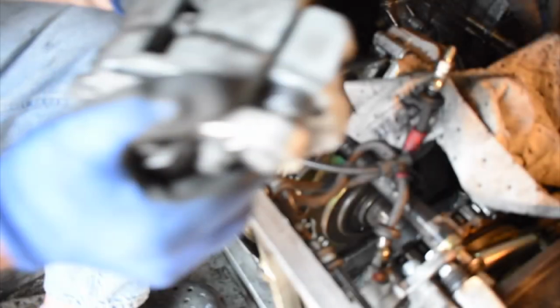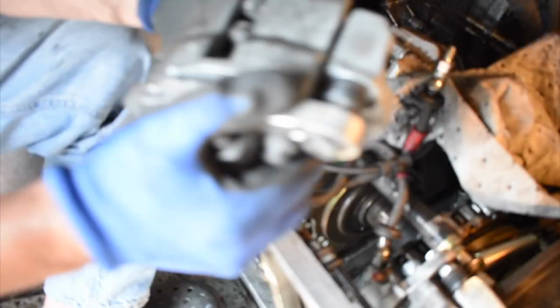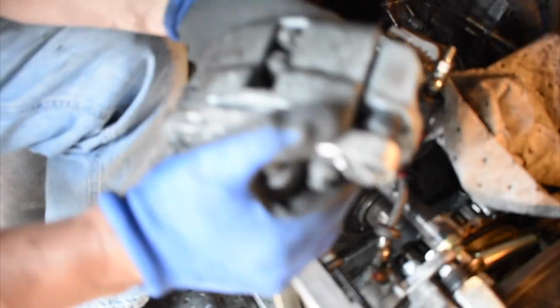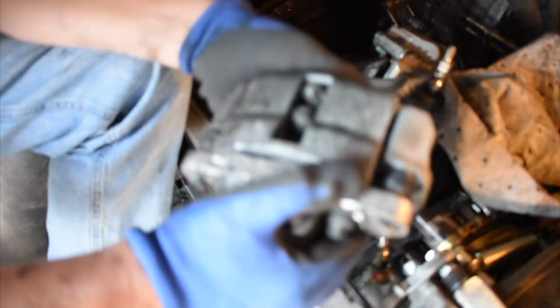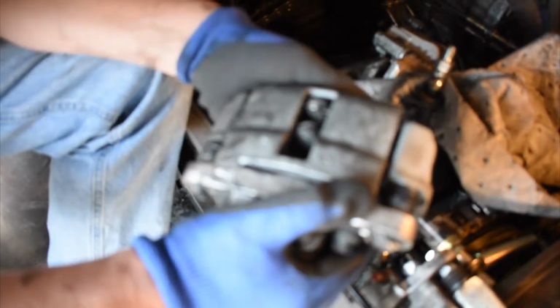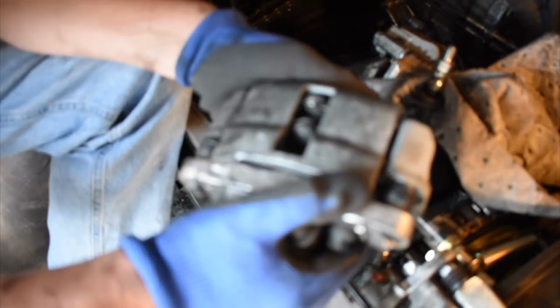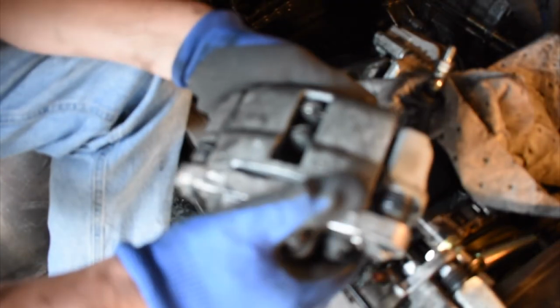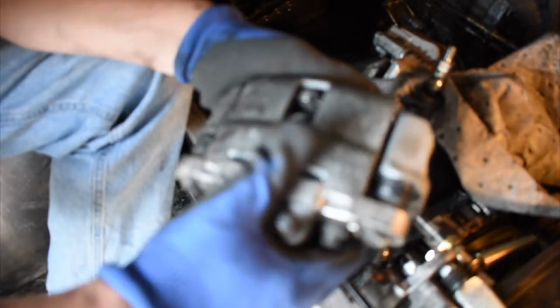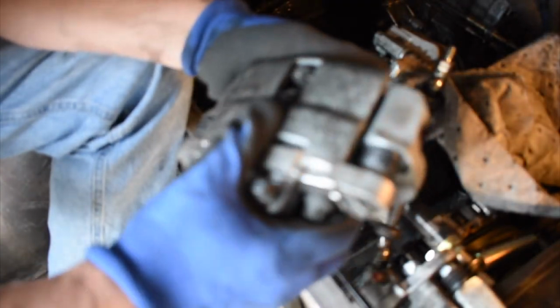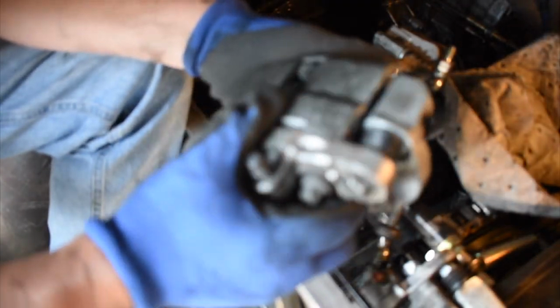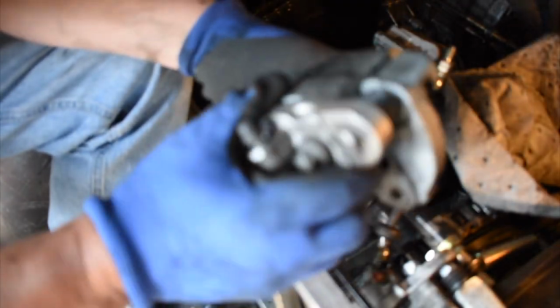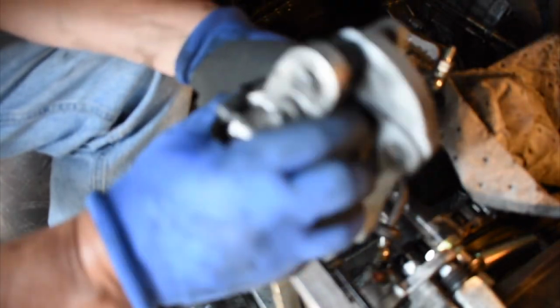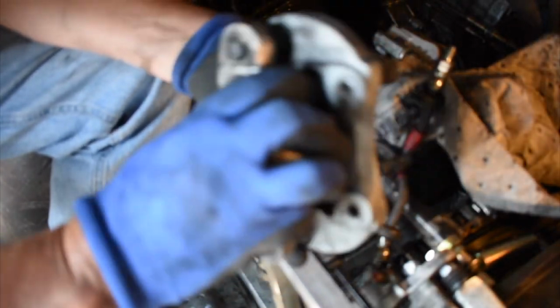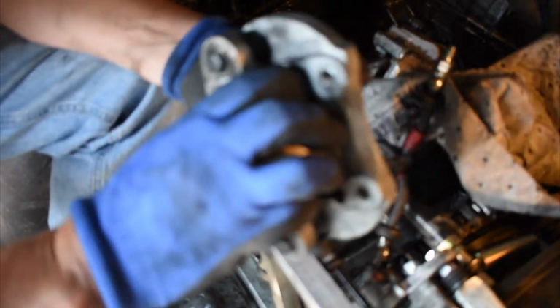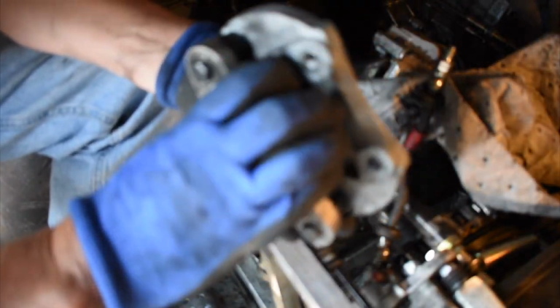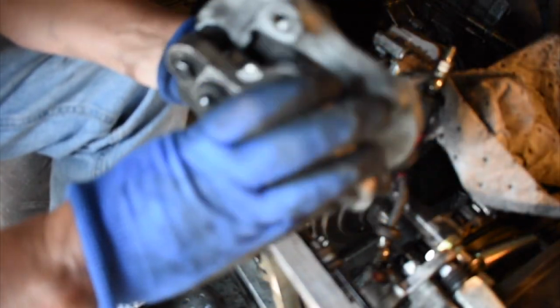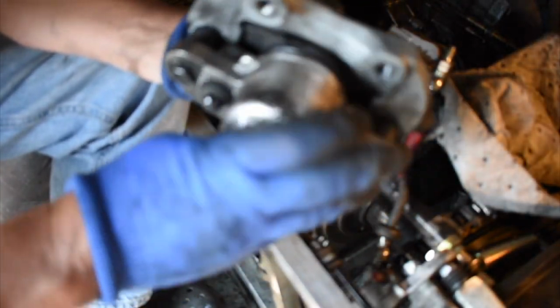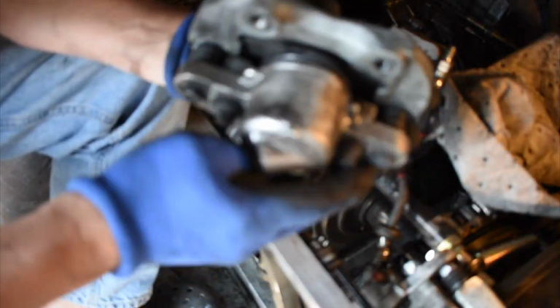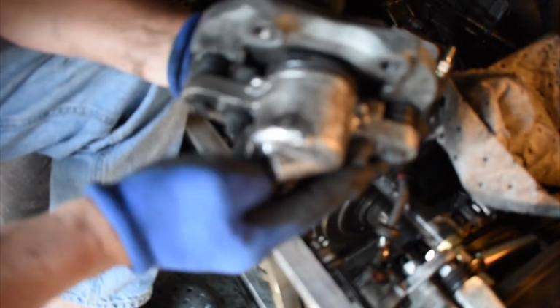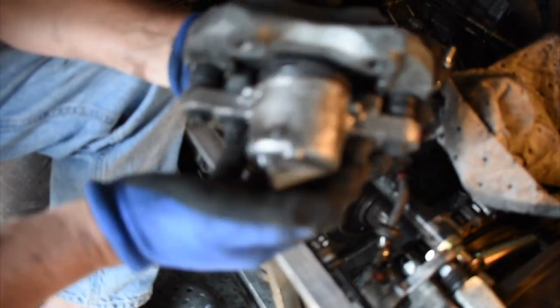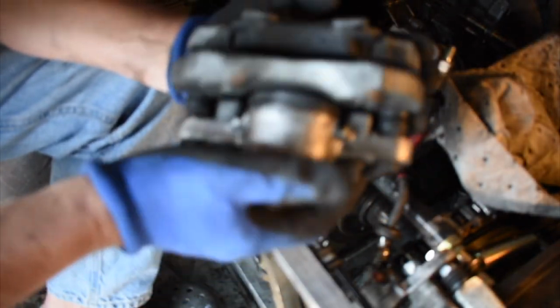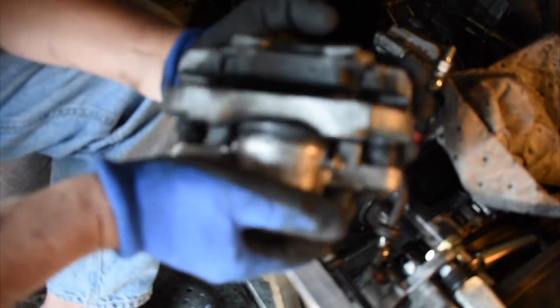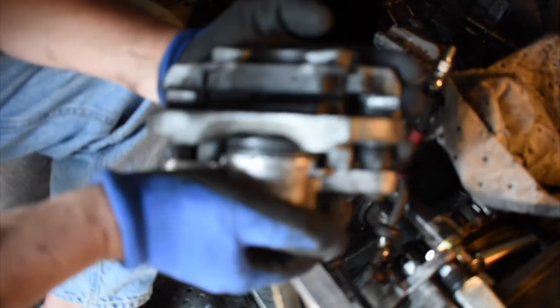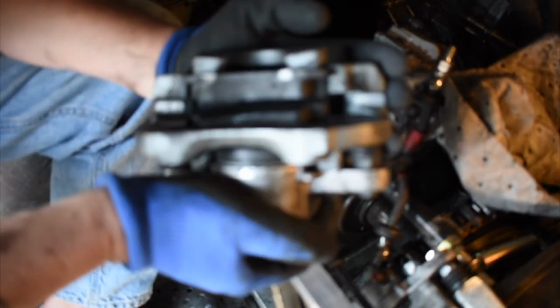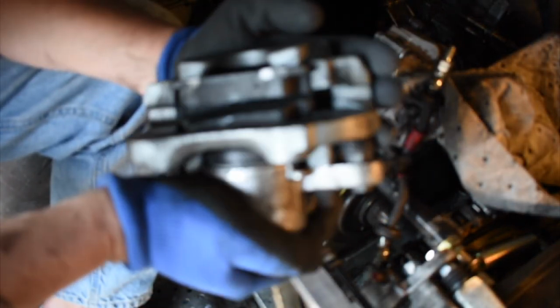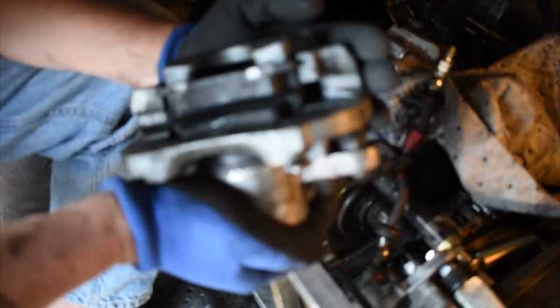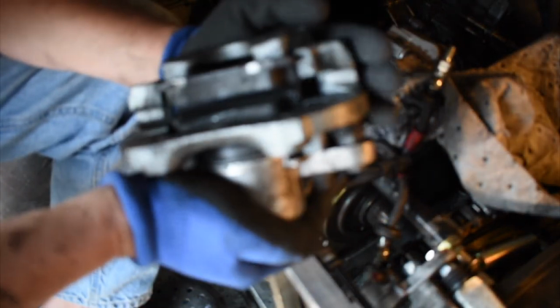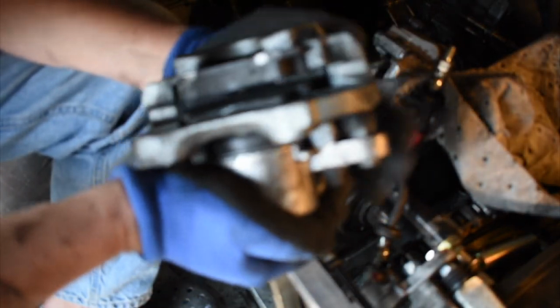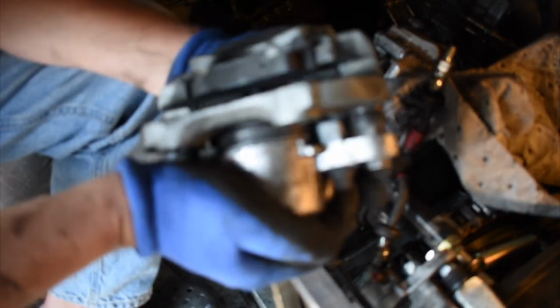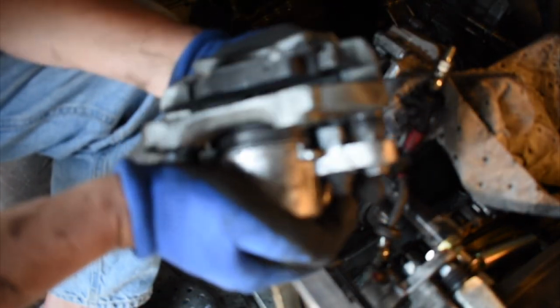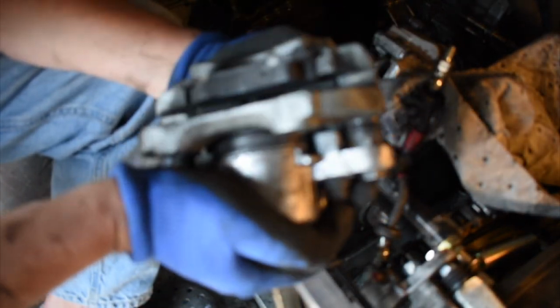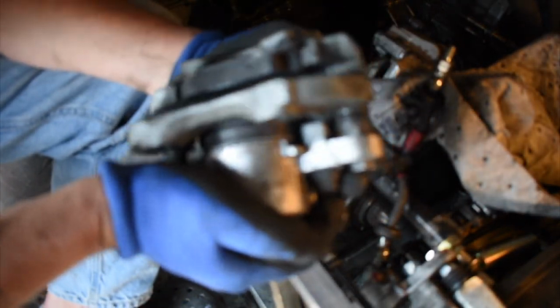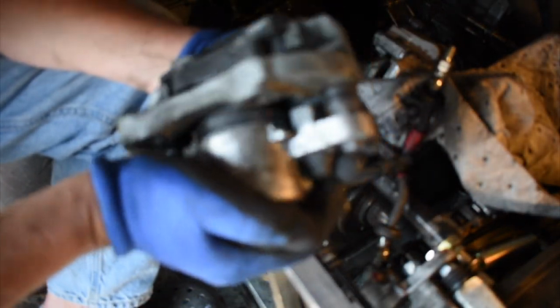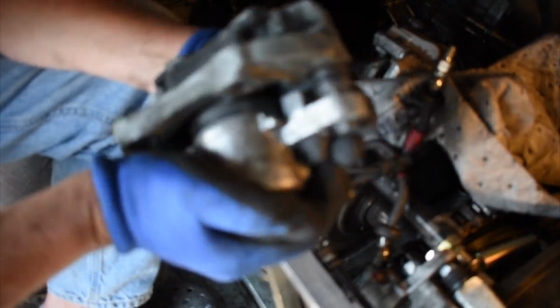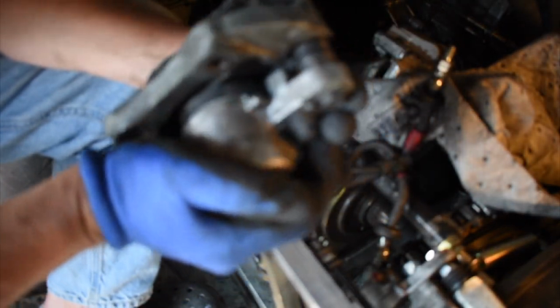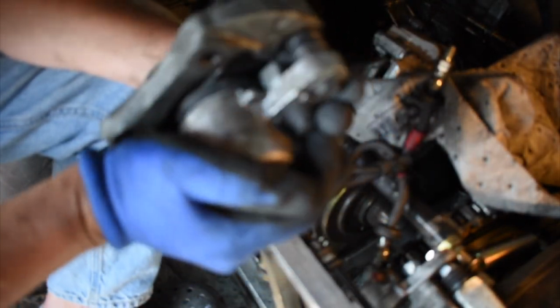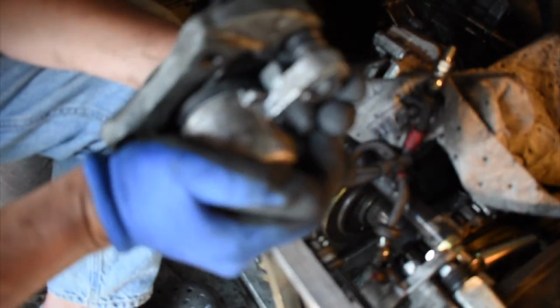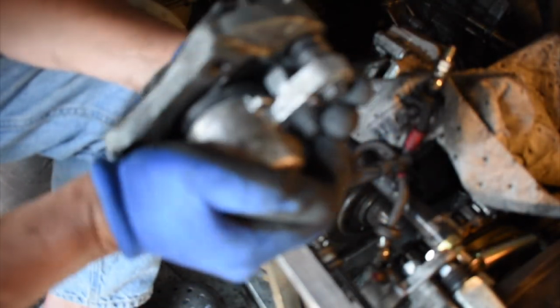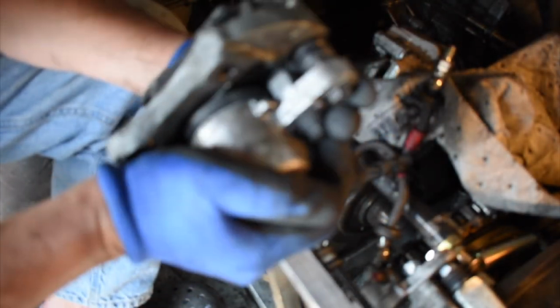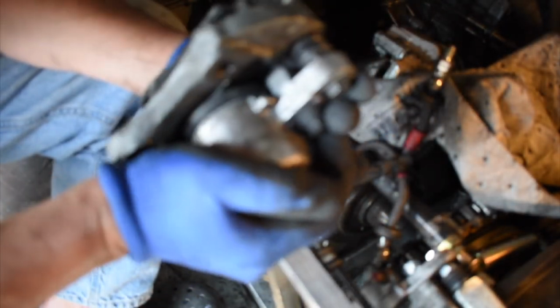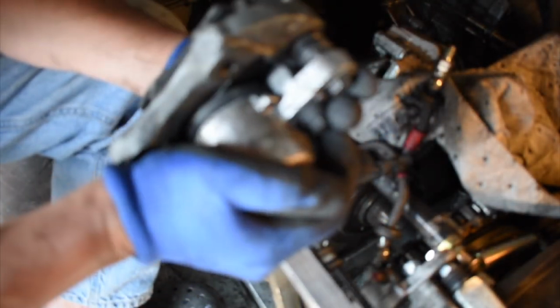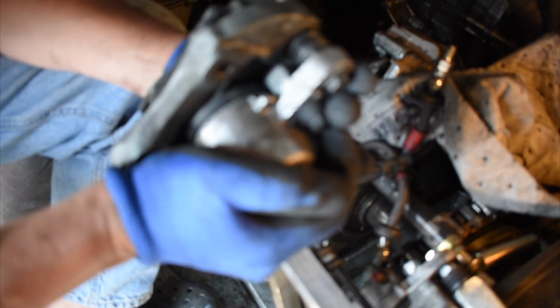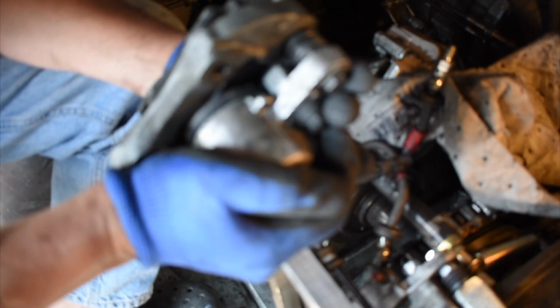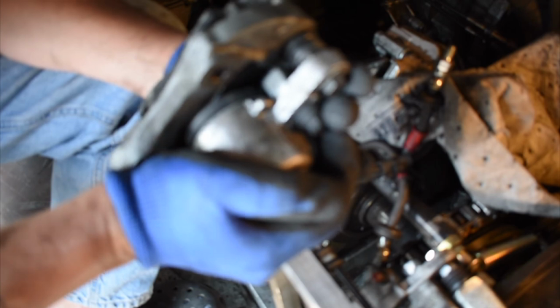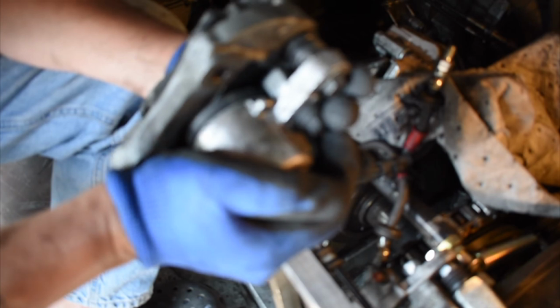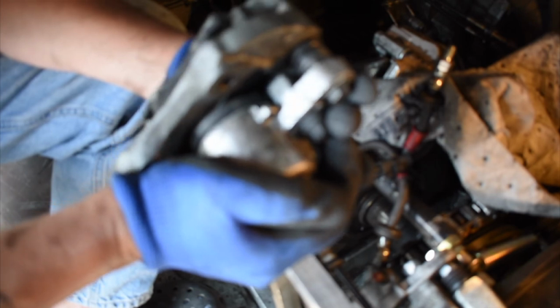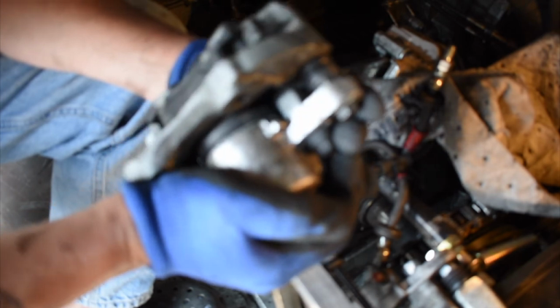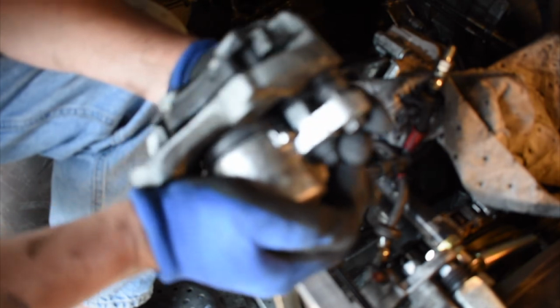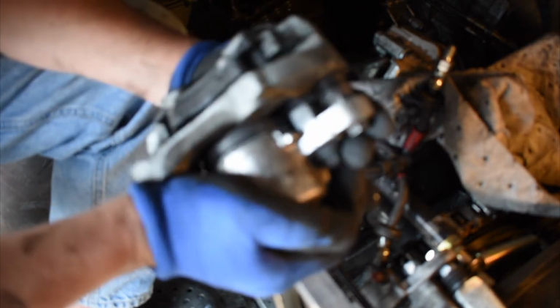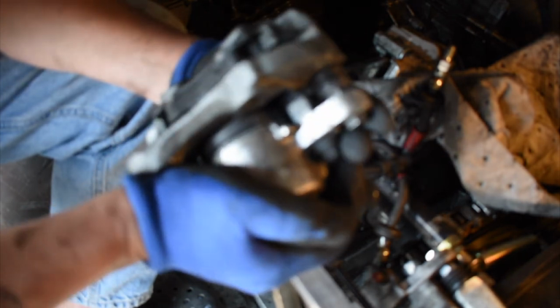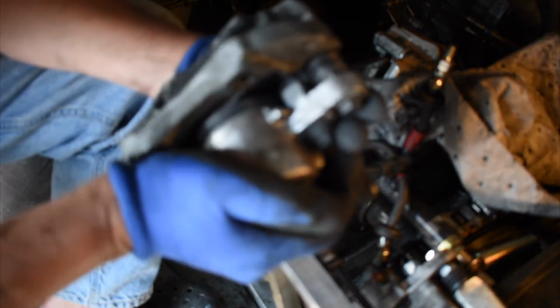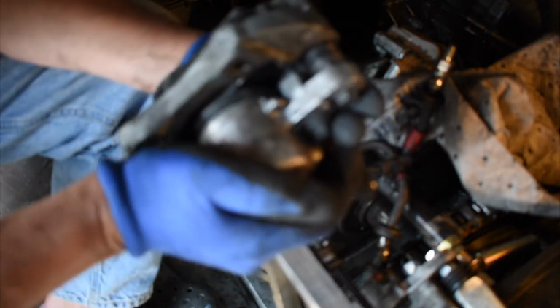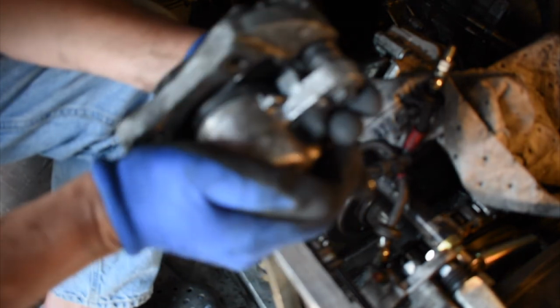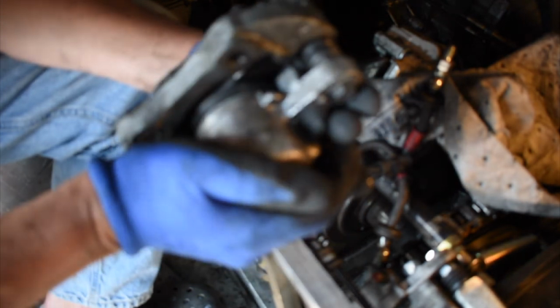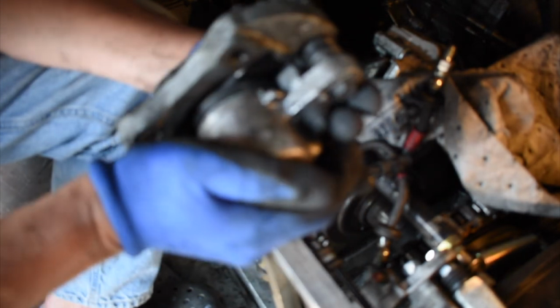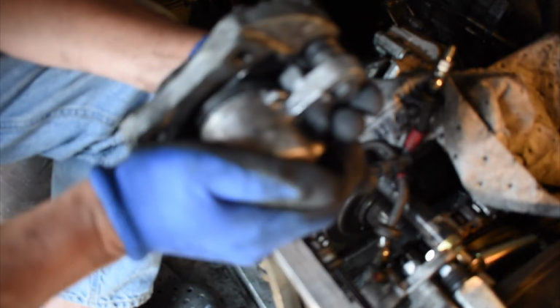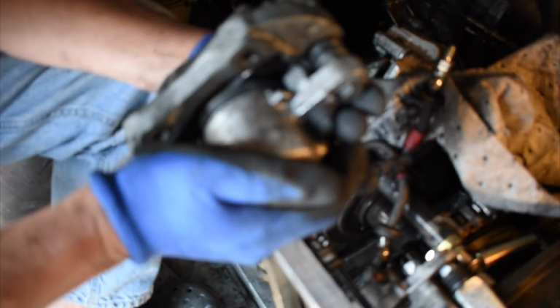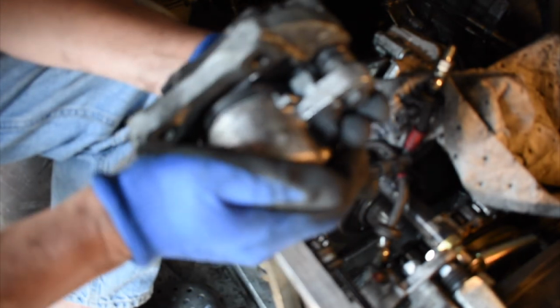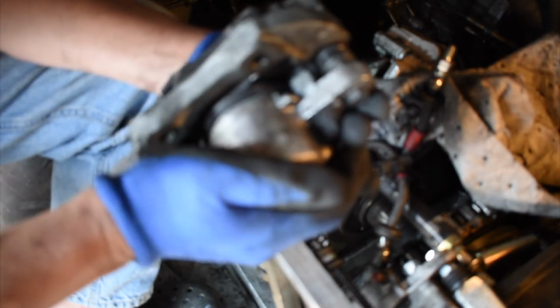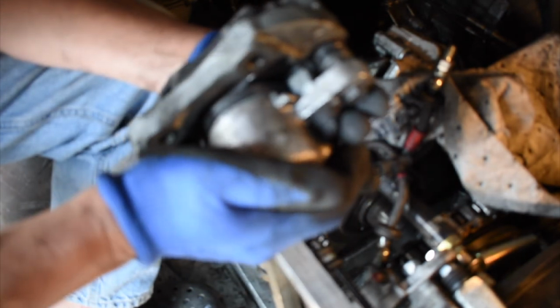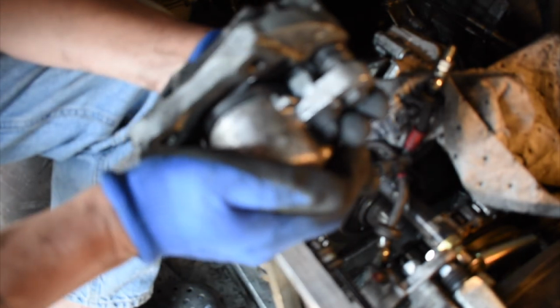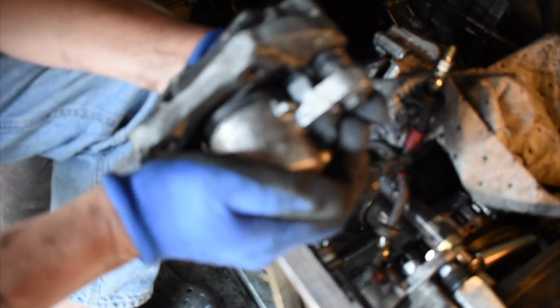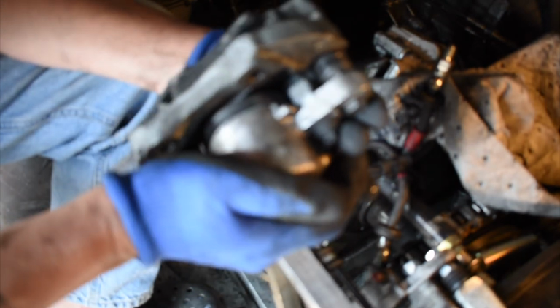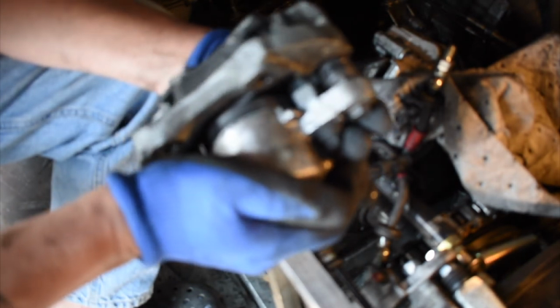There we go, caliper is out. The pads seem to be actually okay.